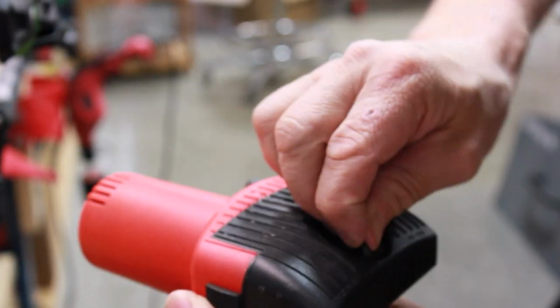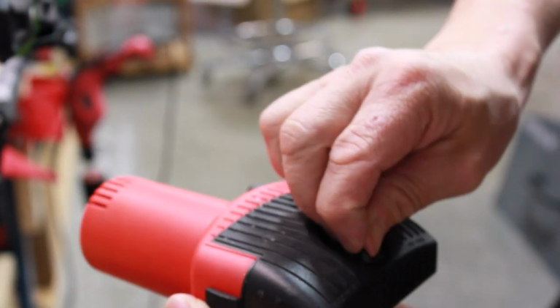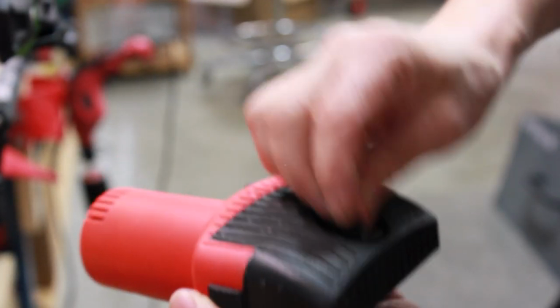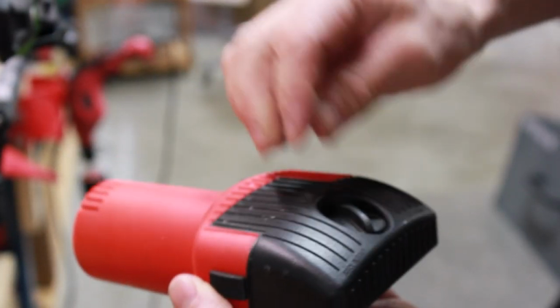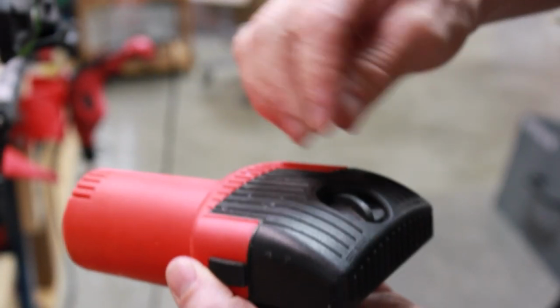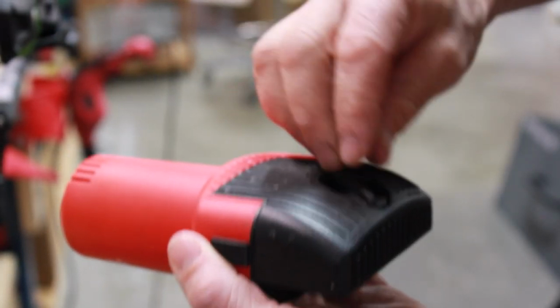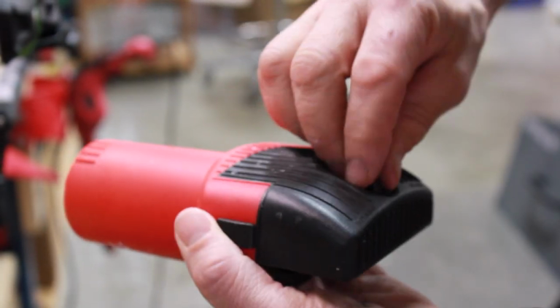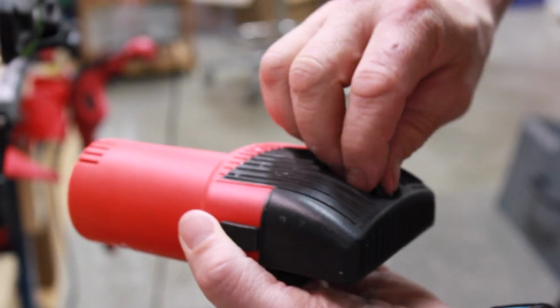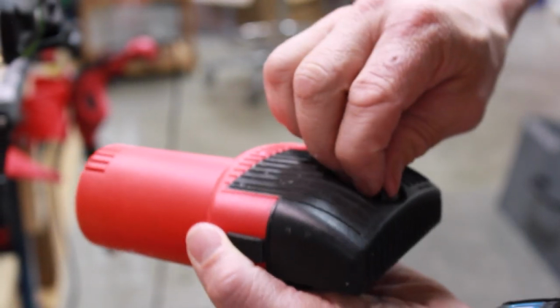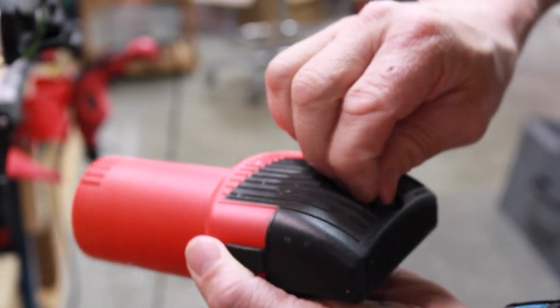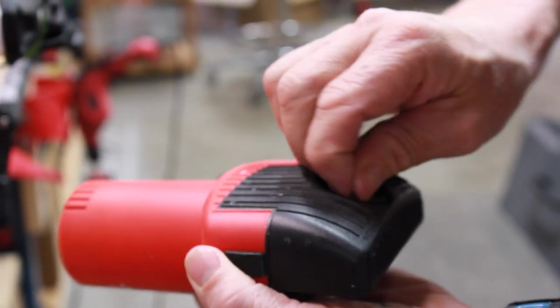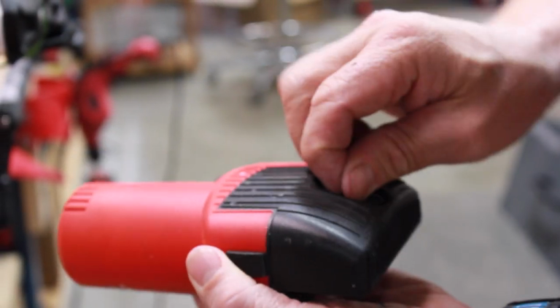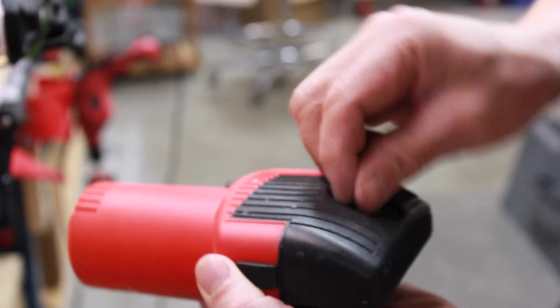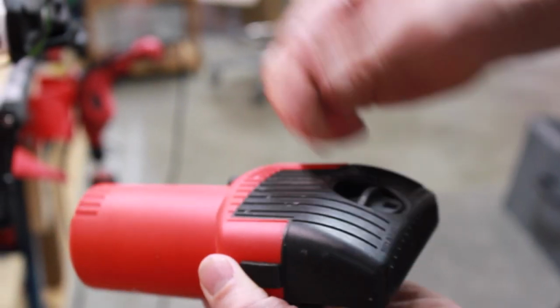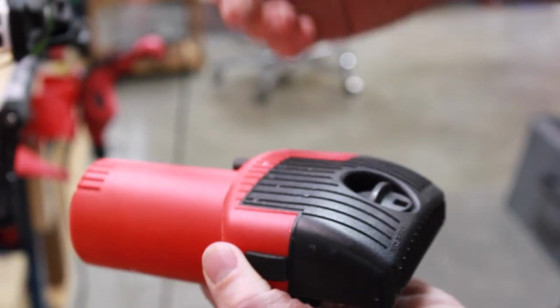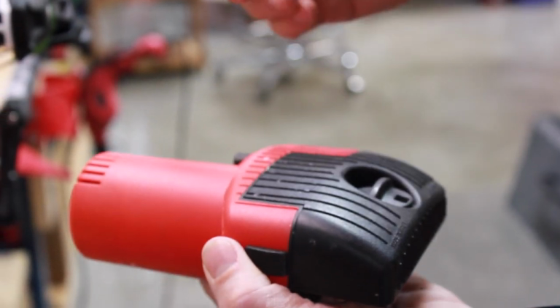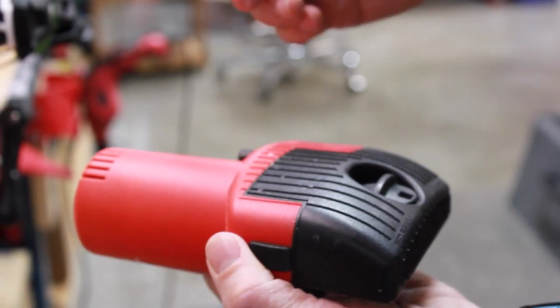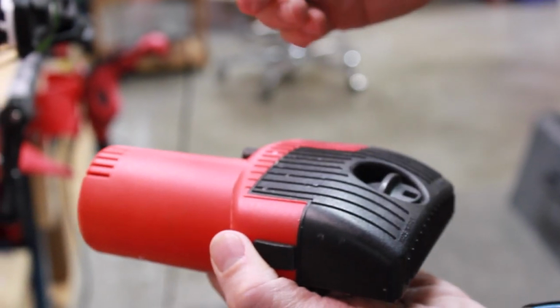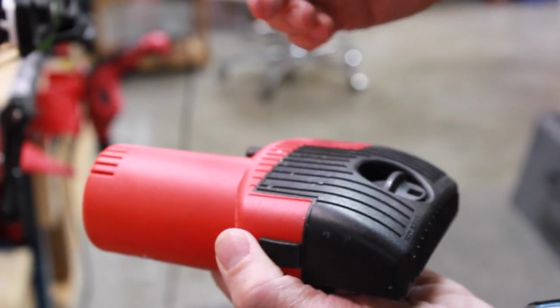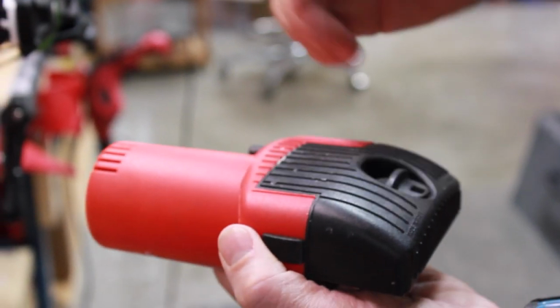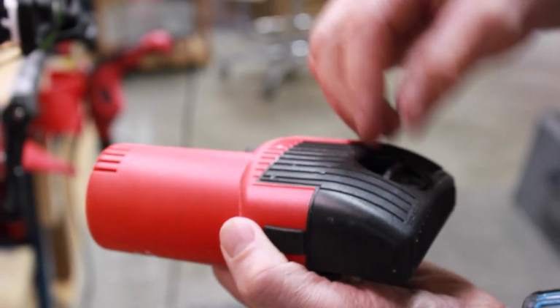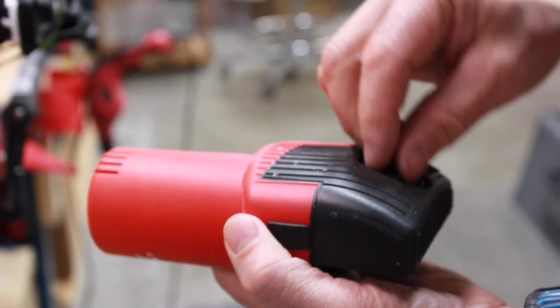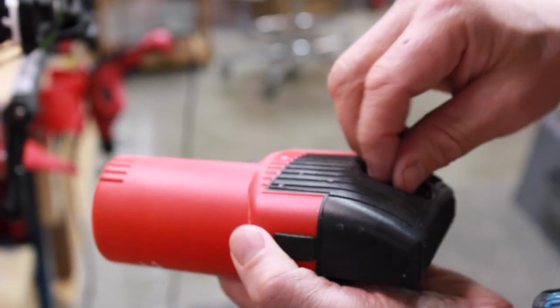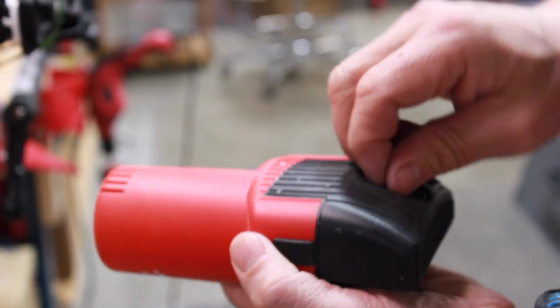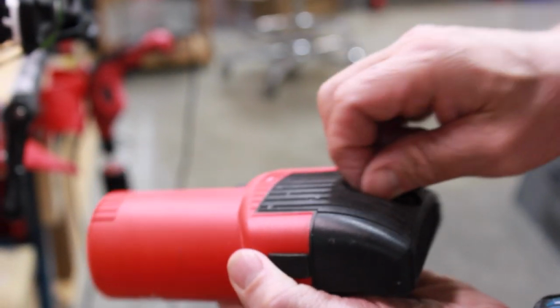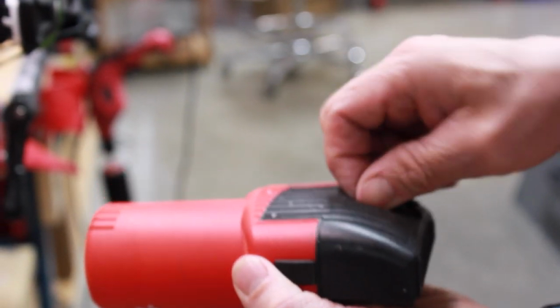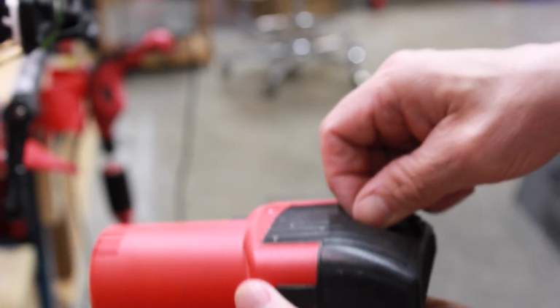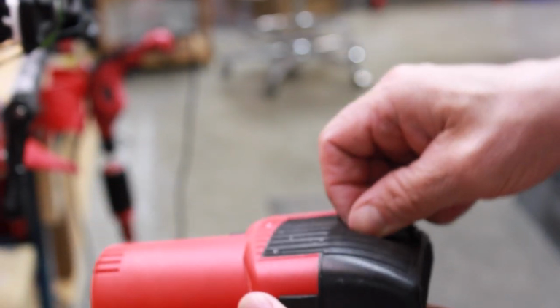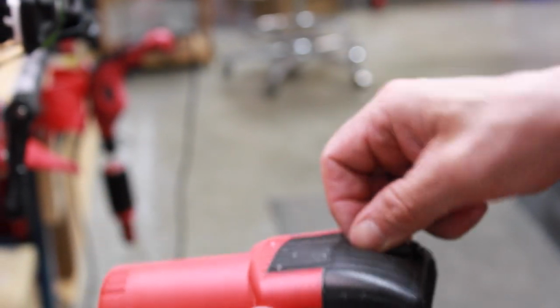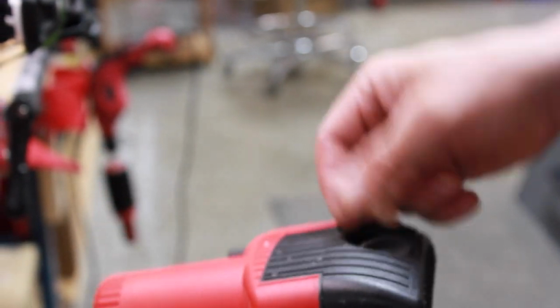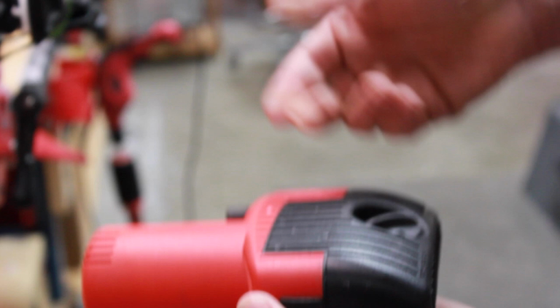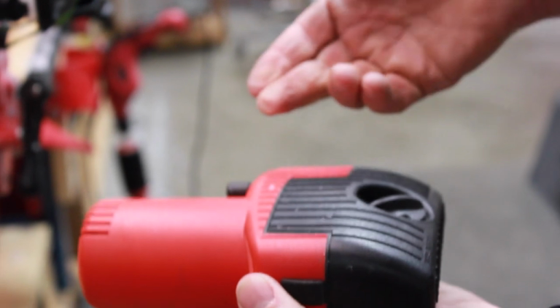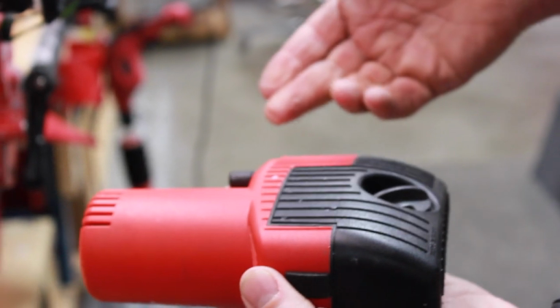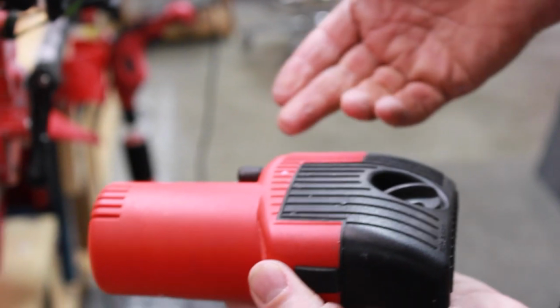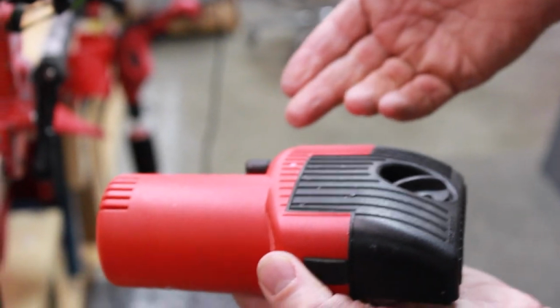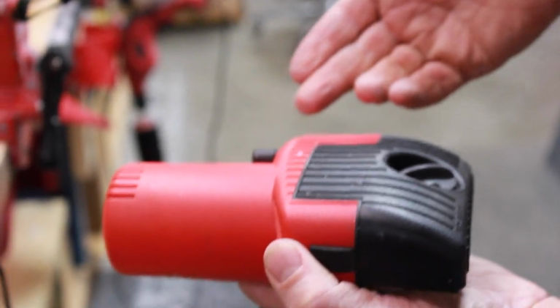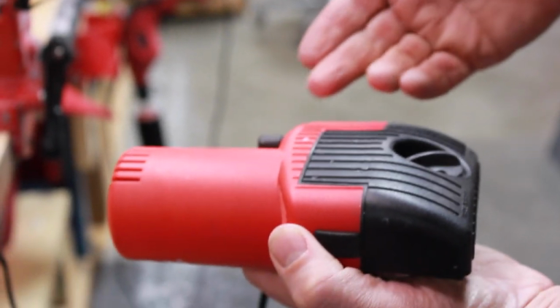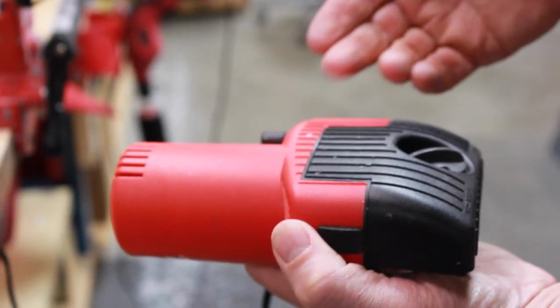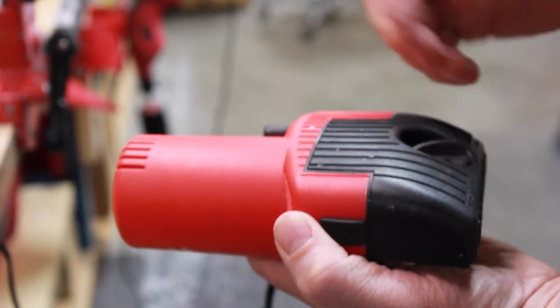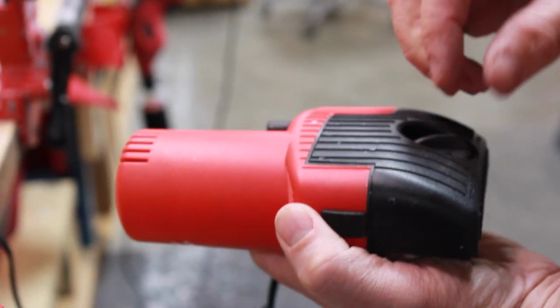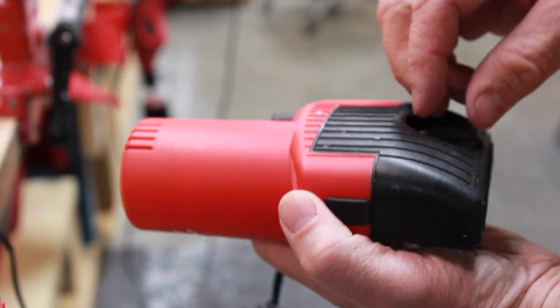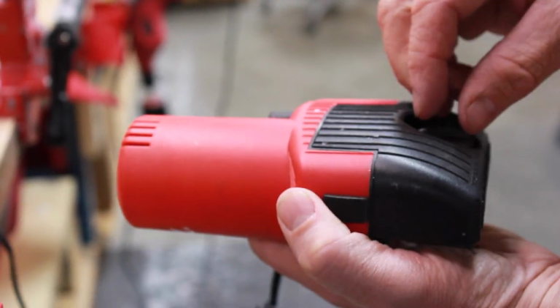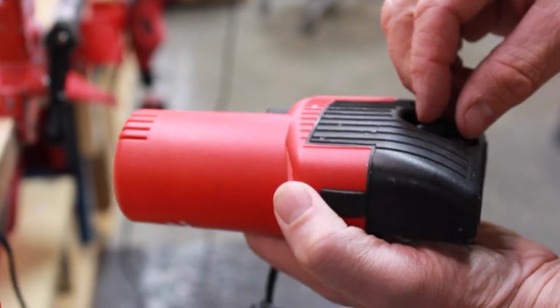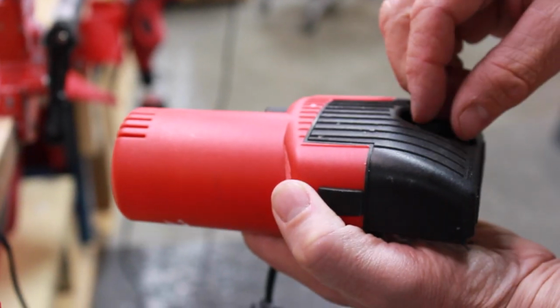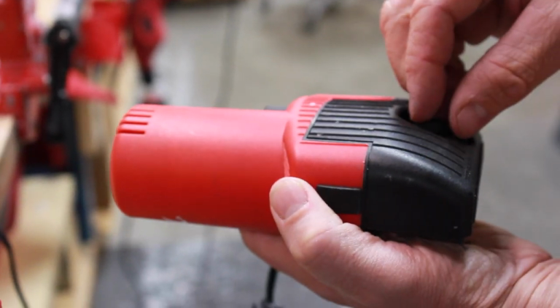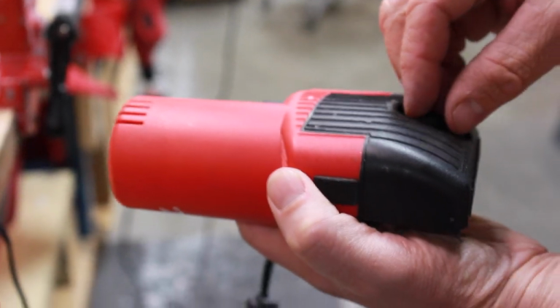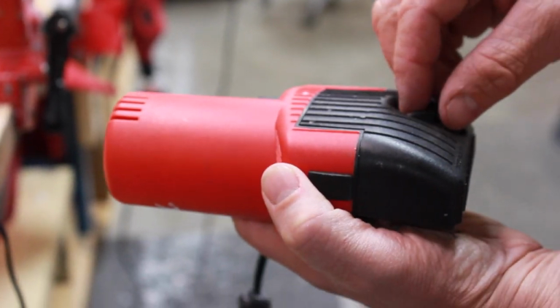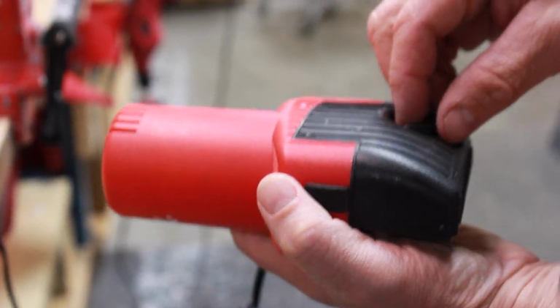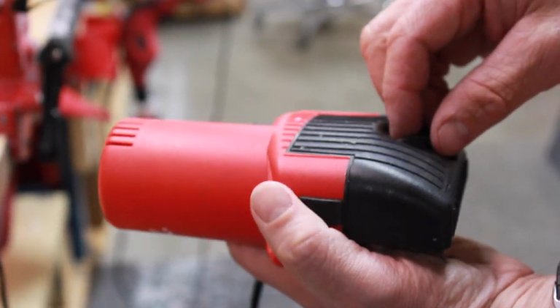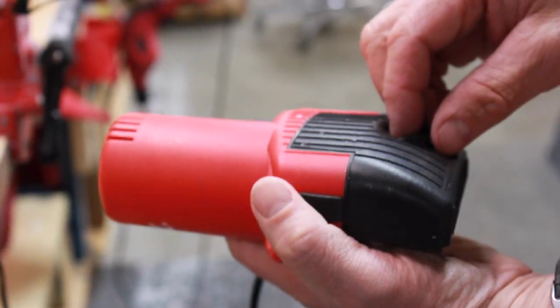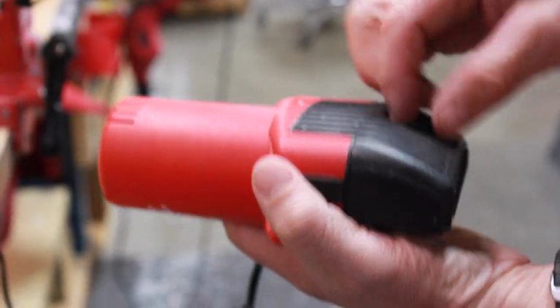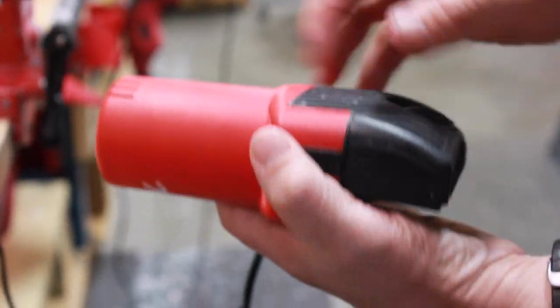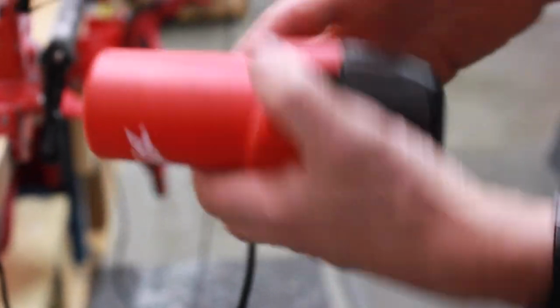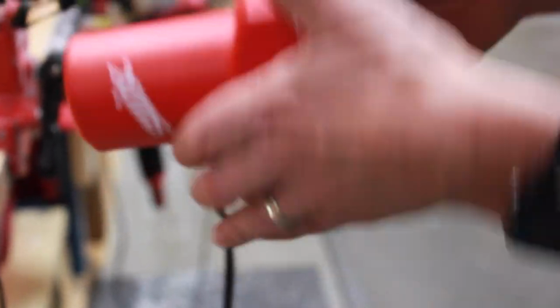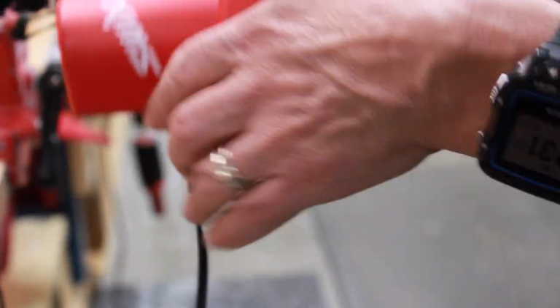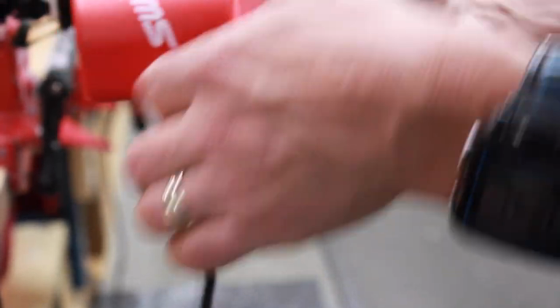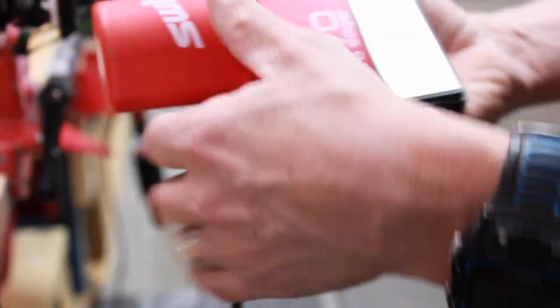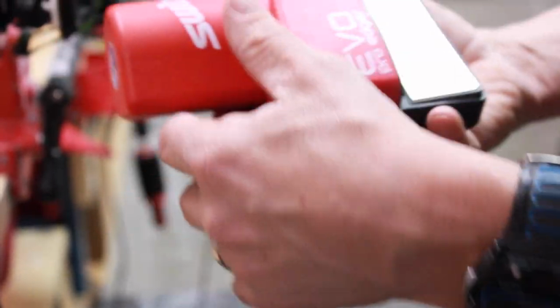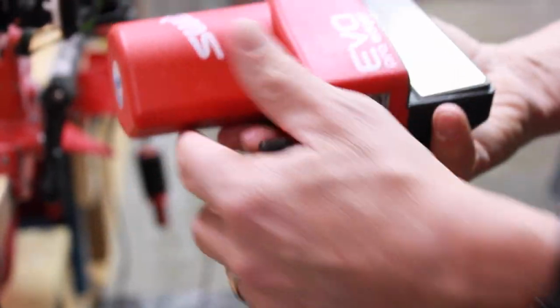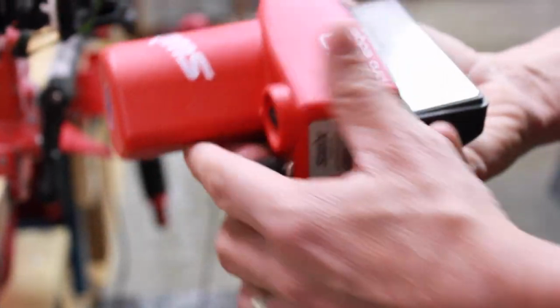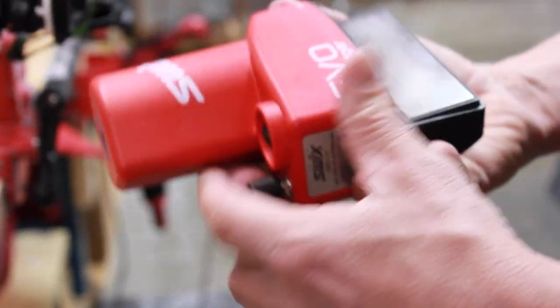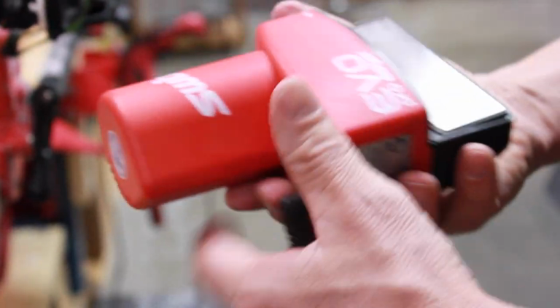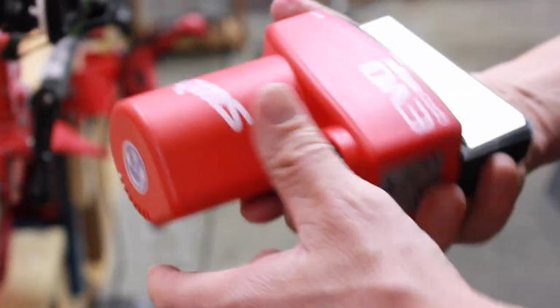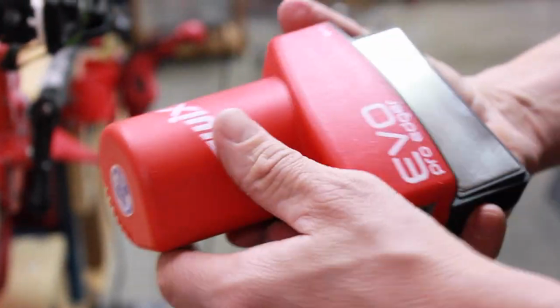You can turn this dial easily to pick your edge angle for the ski or snowboard that you will be working on.